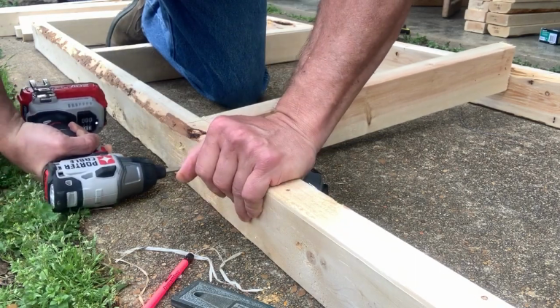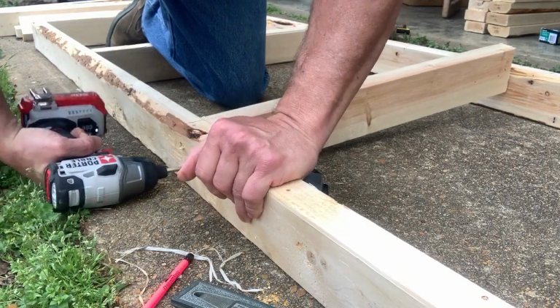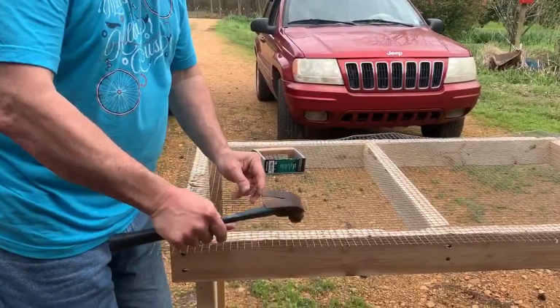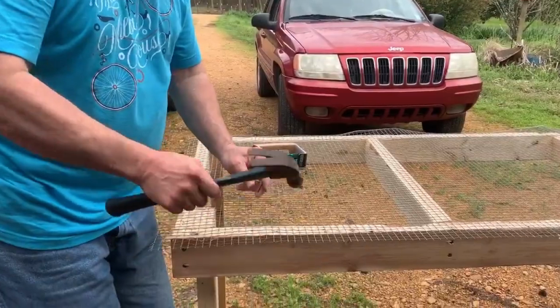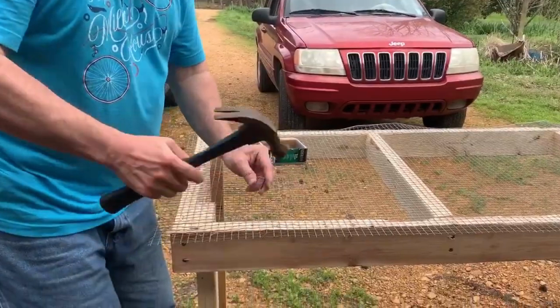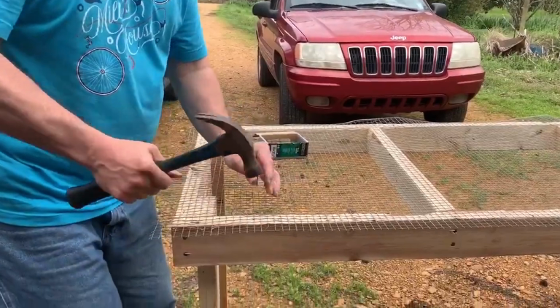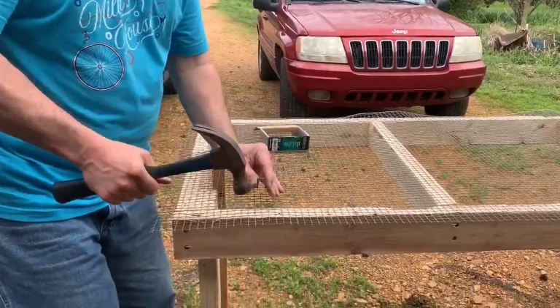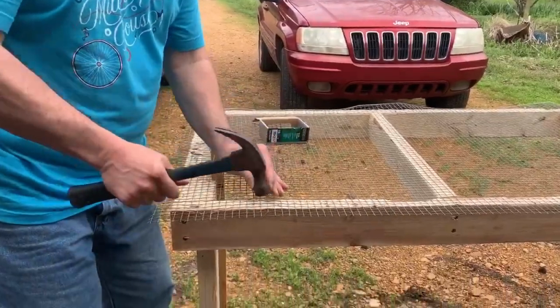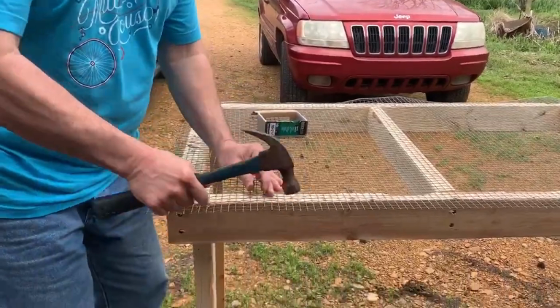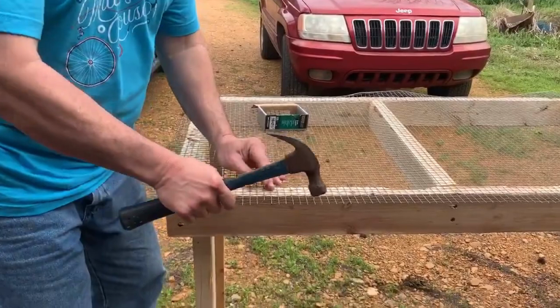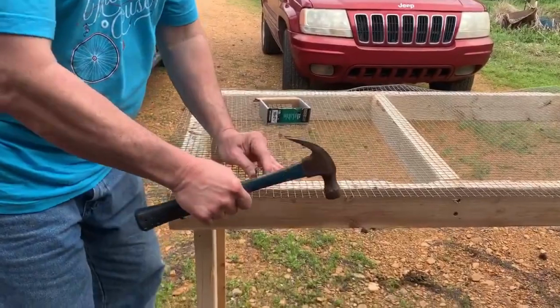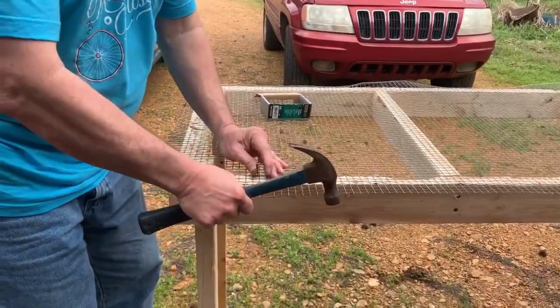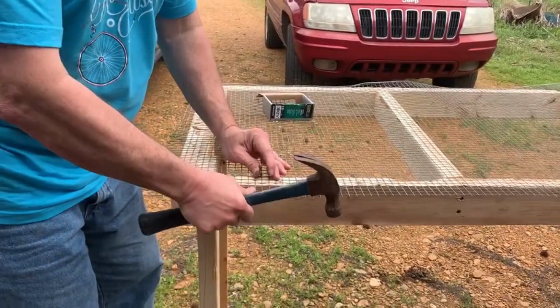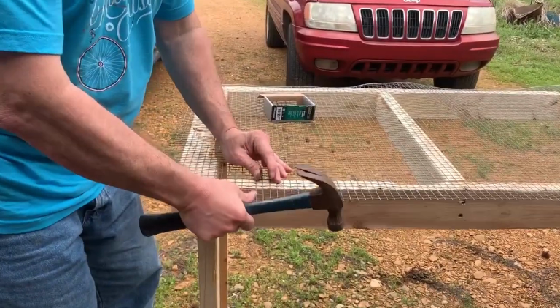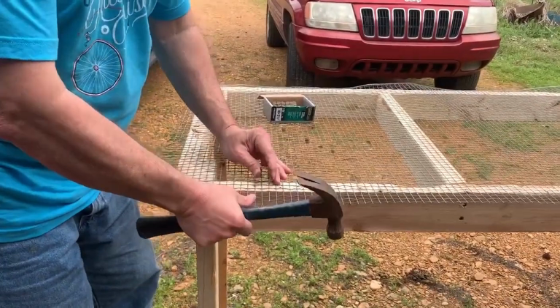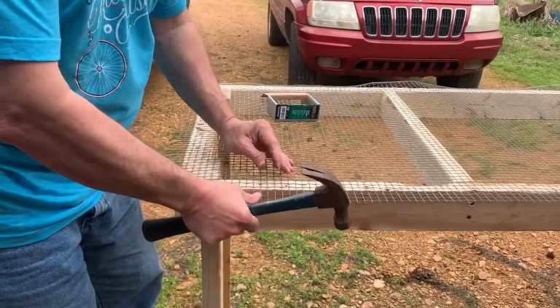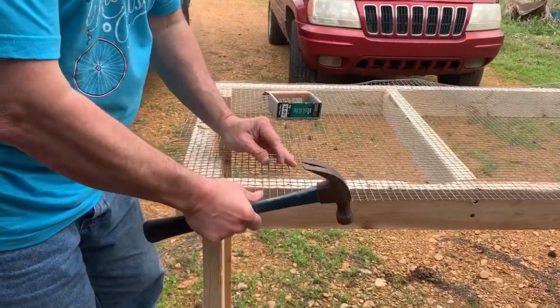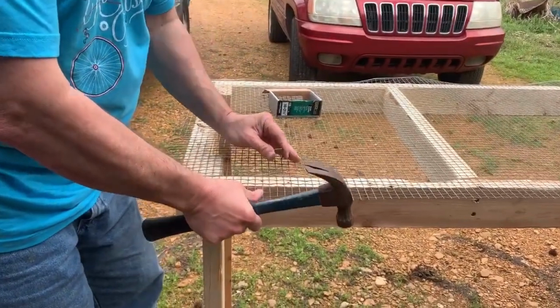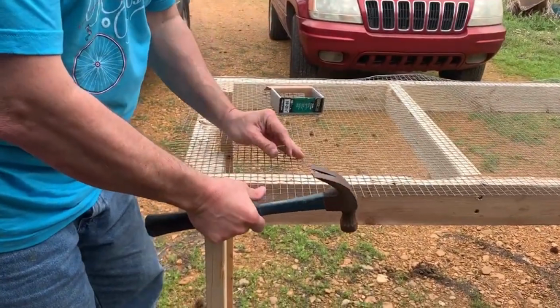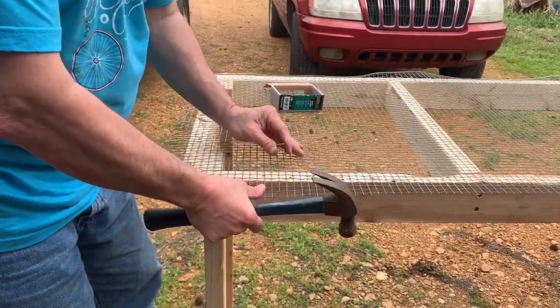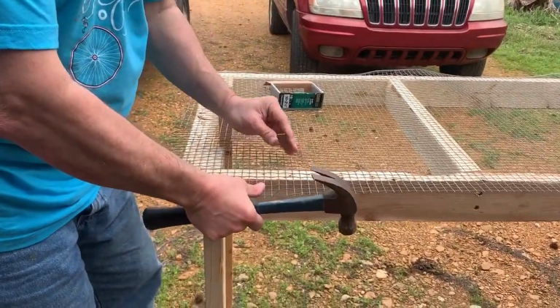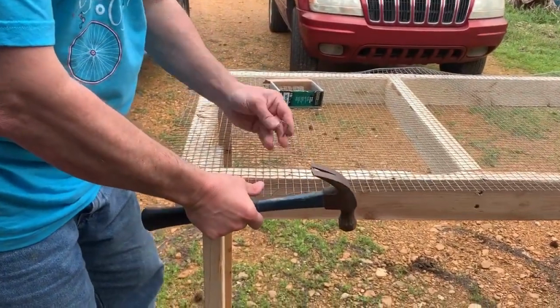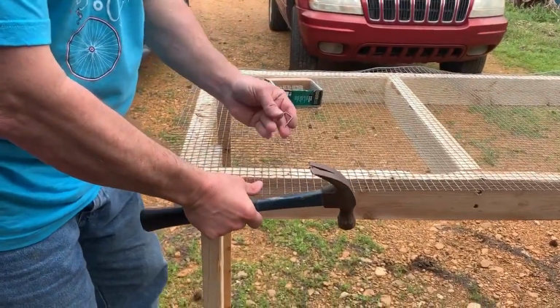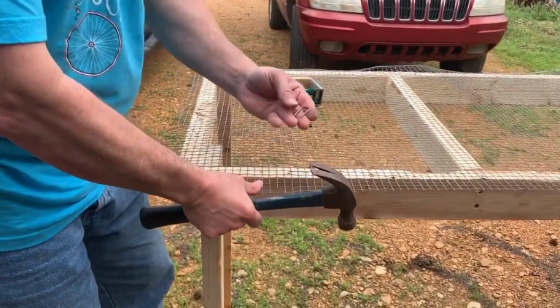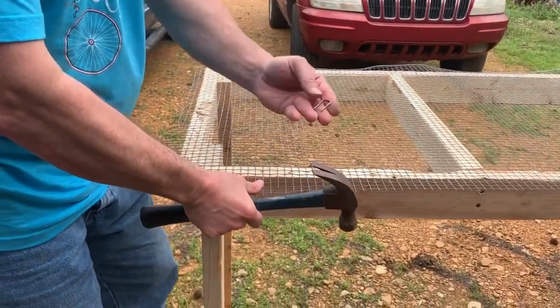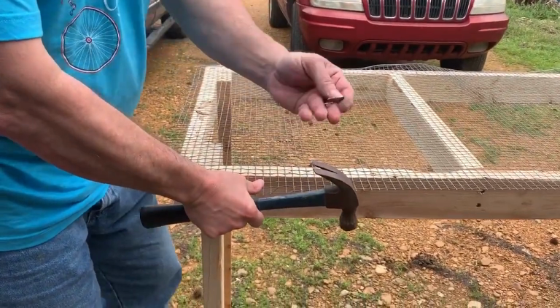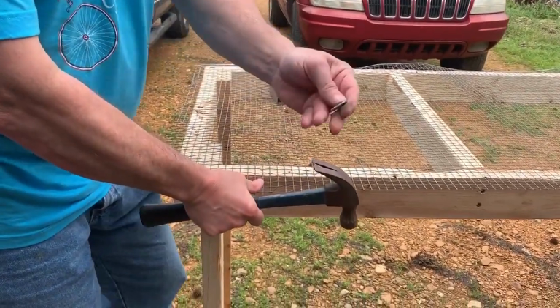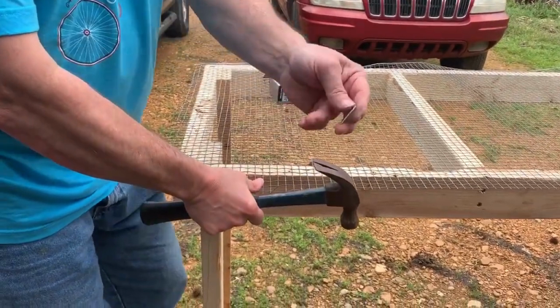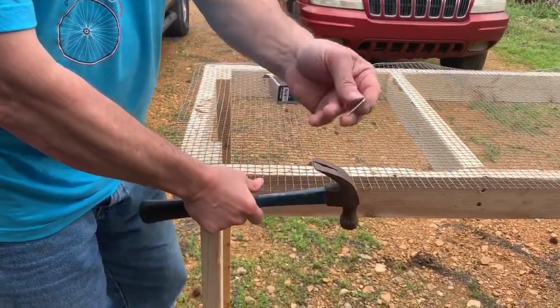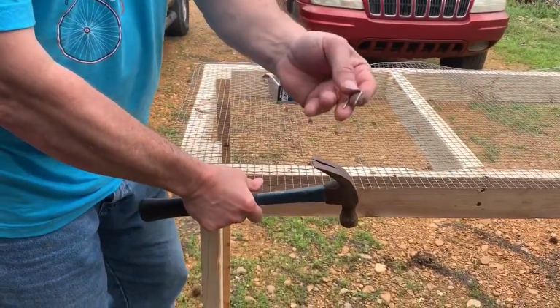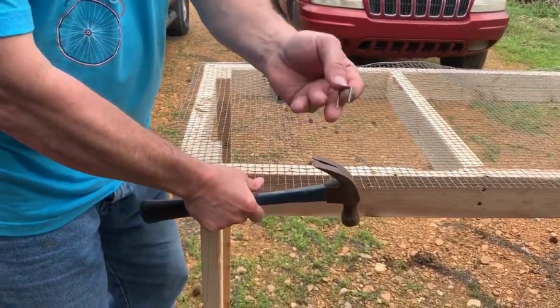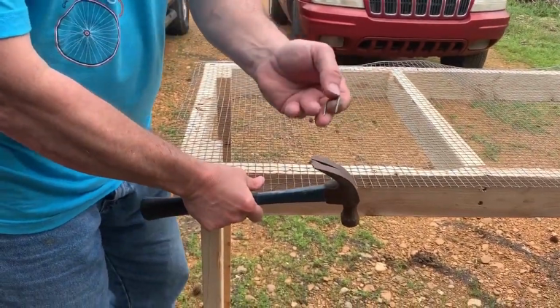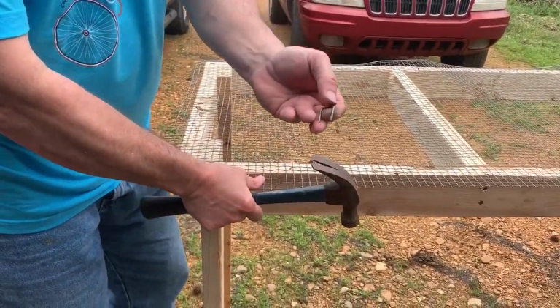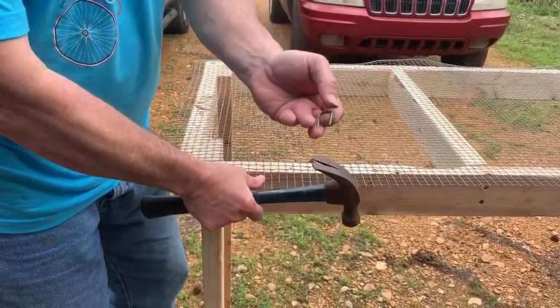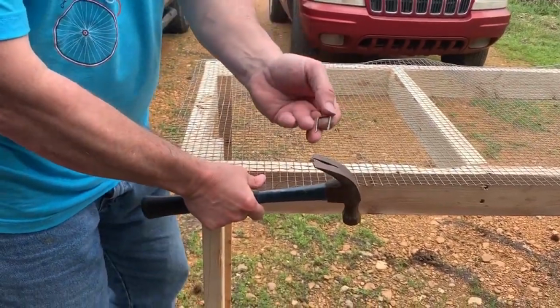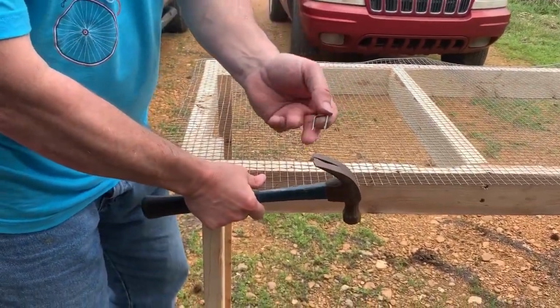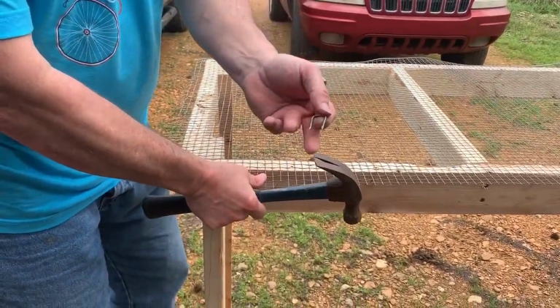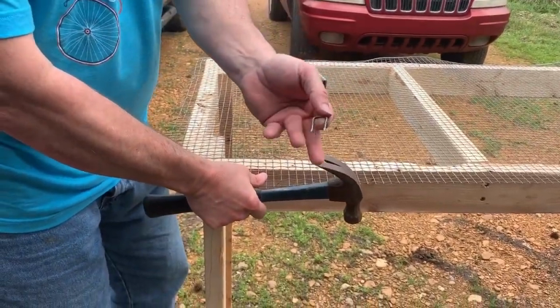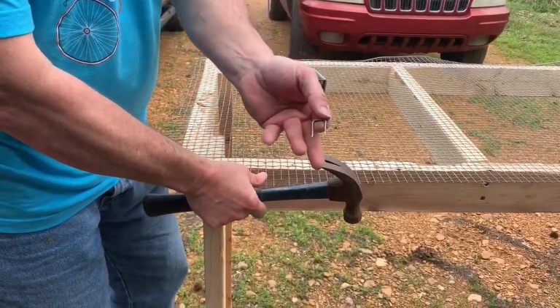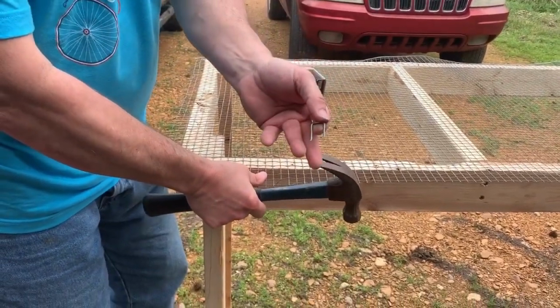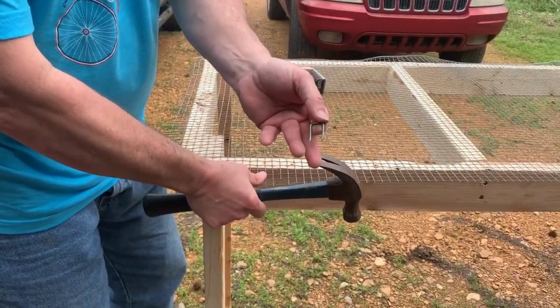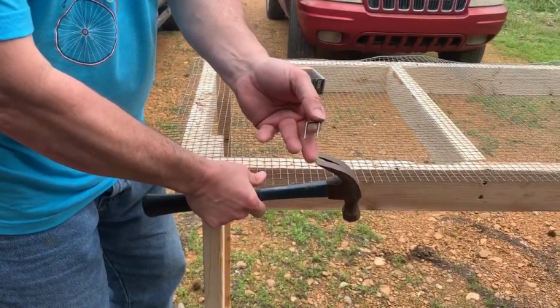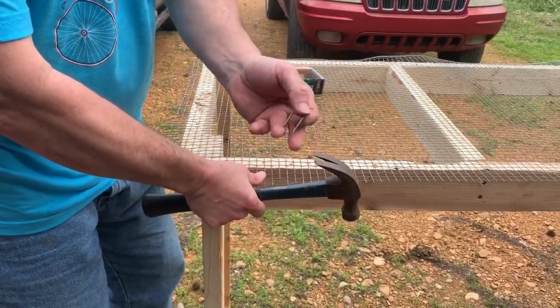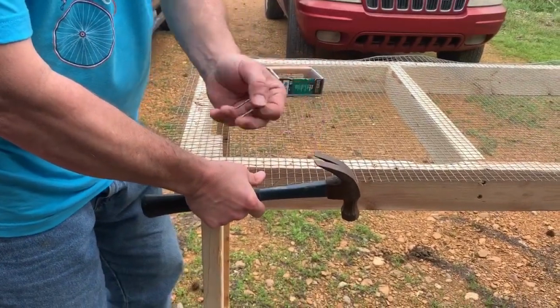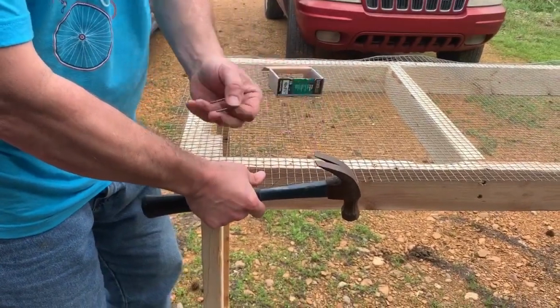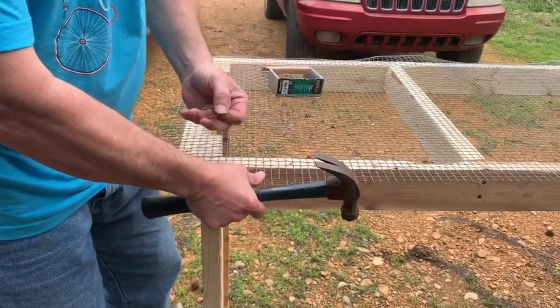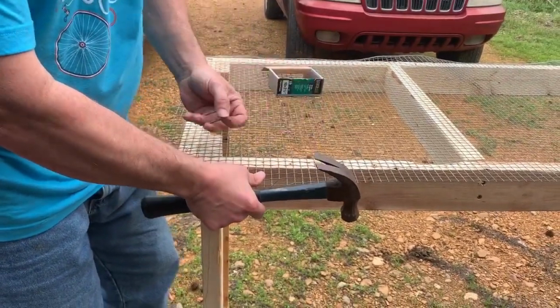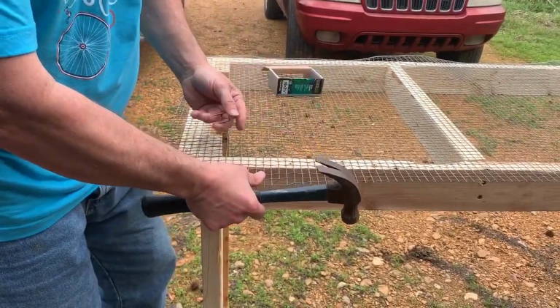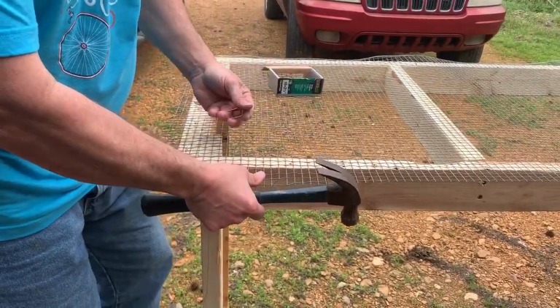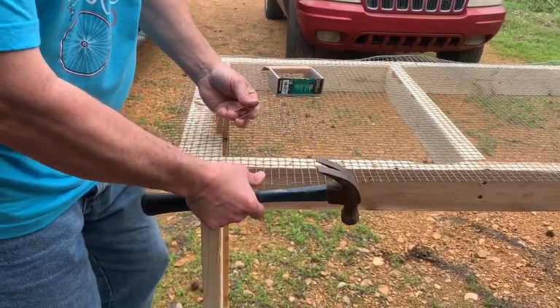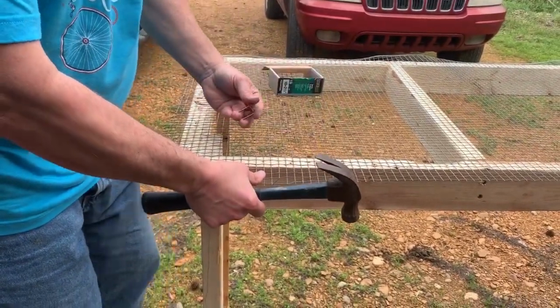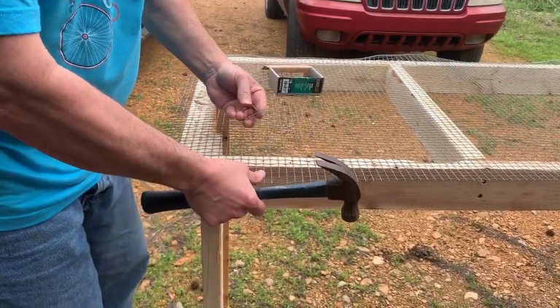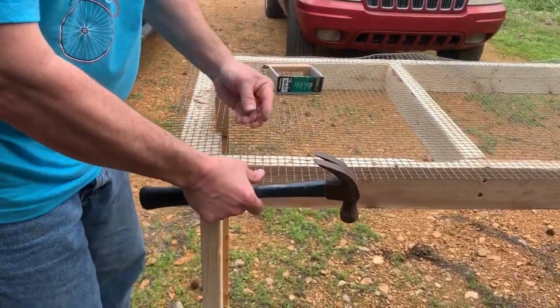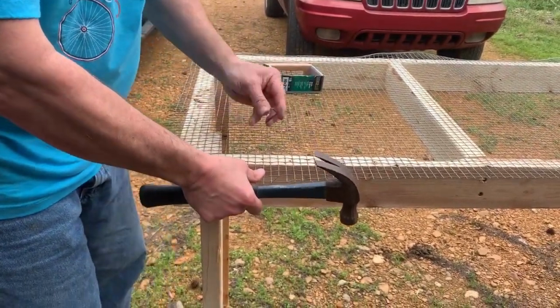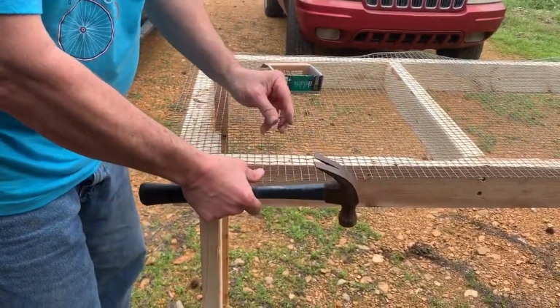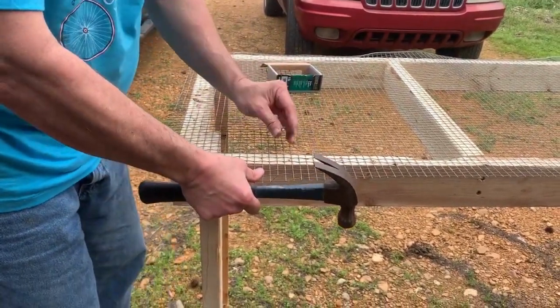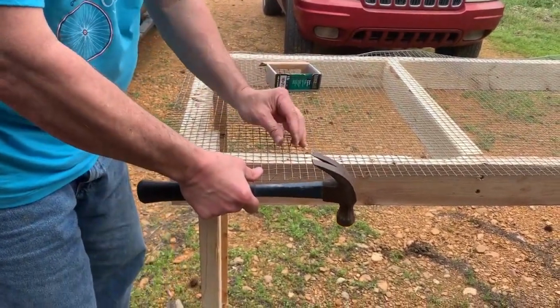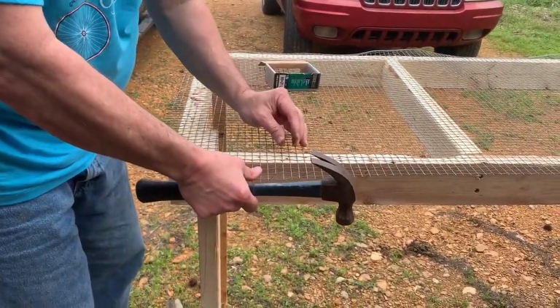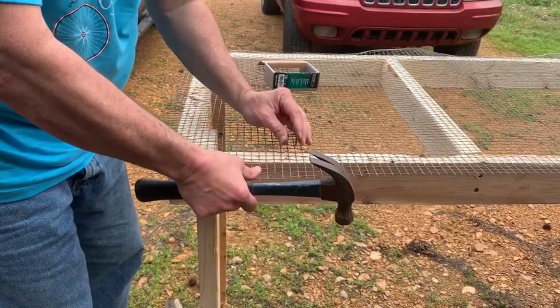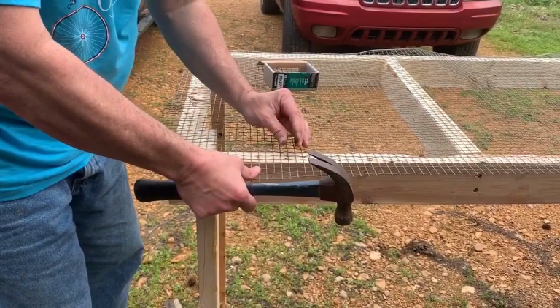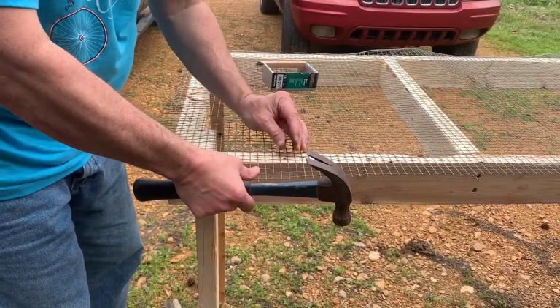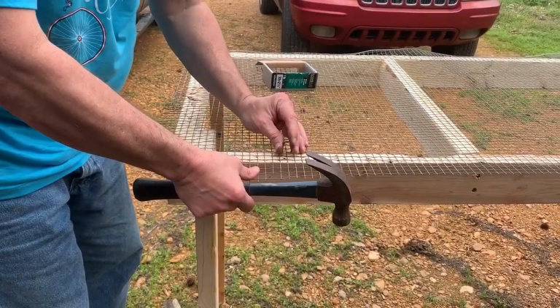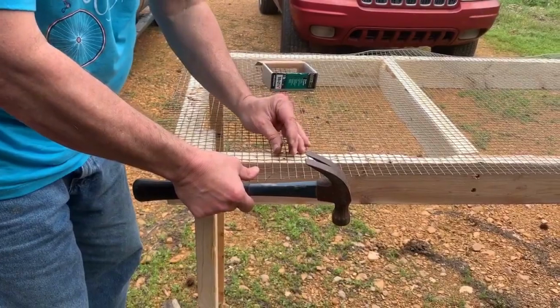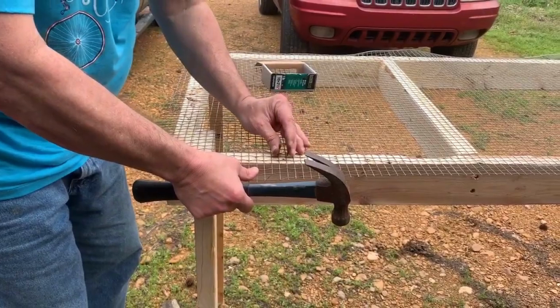I'm putting the wire on. I'm just using these staples right here and tacking it down.